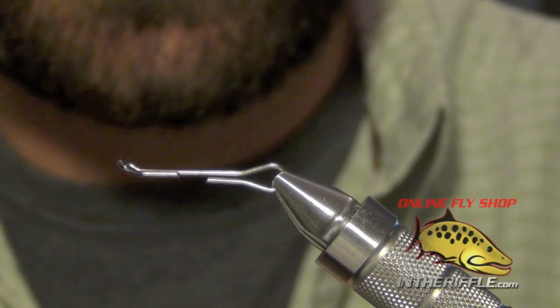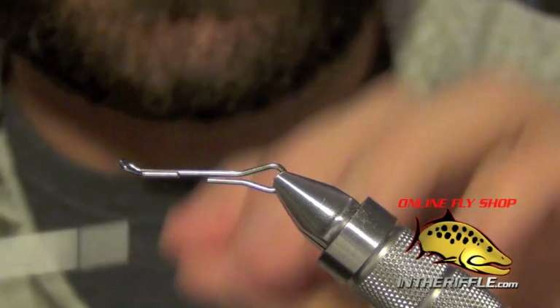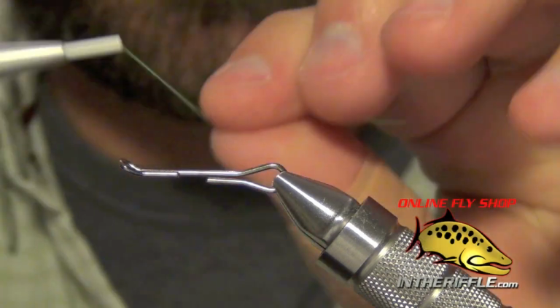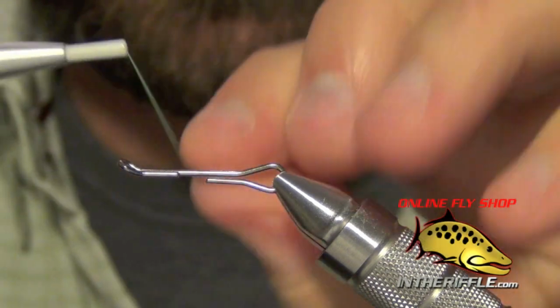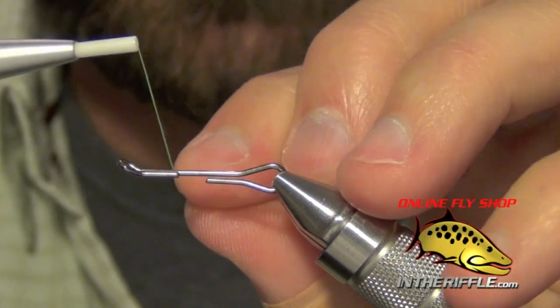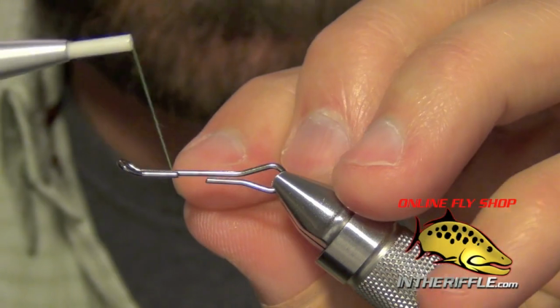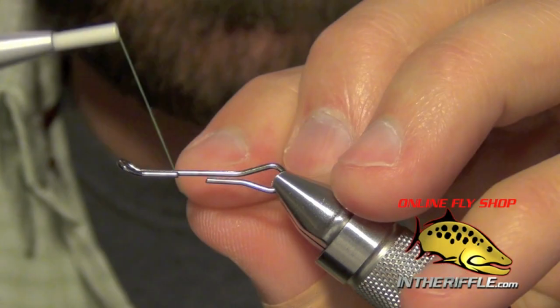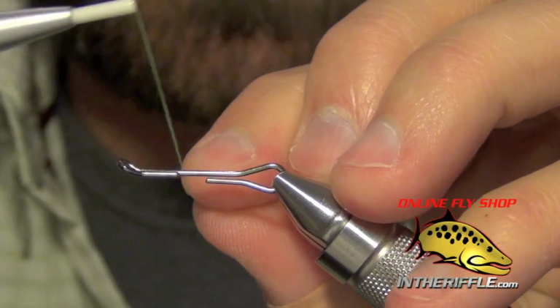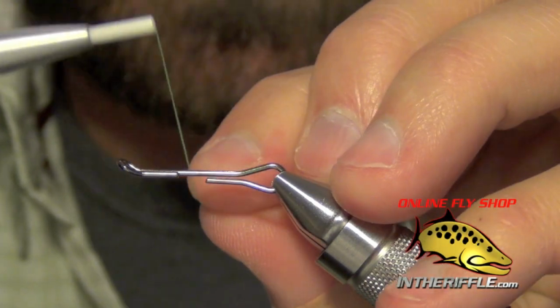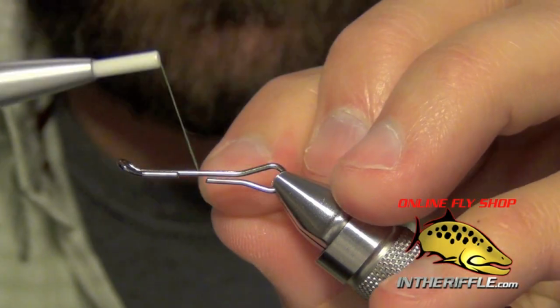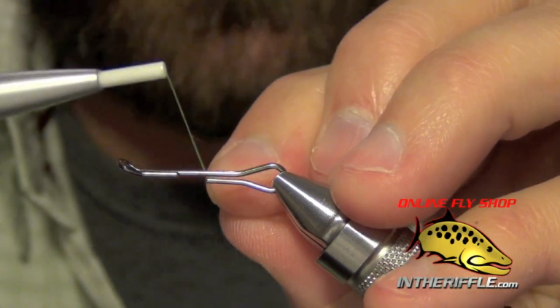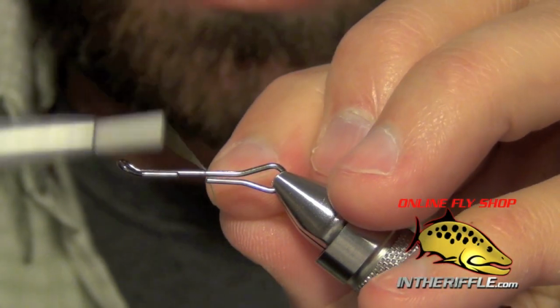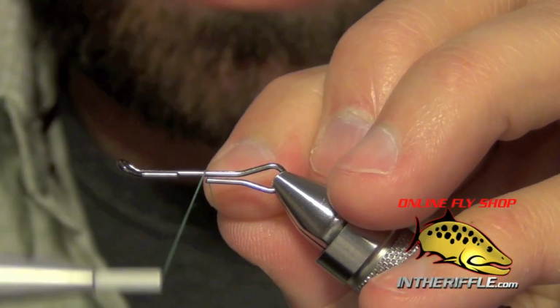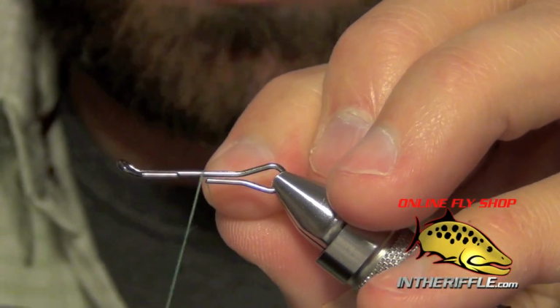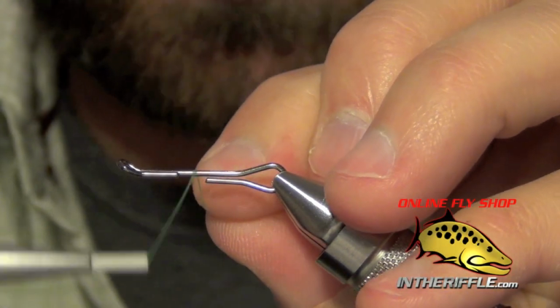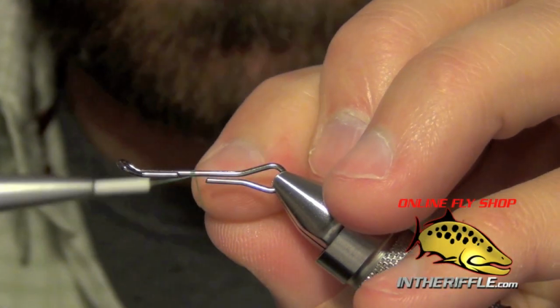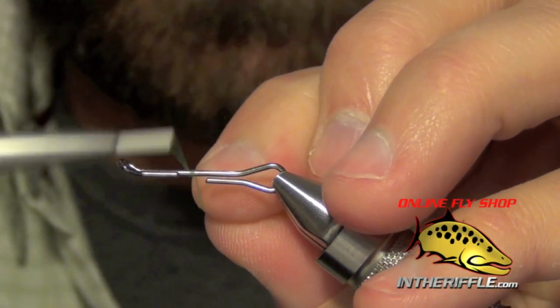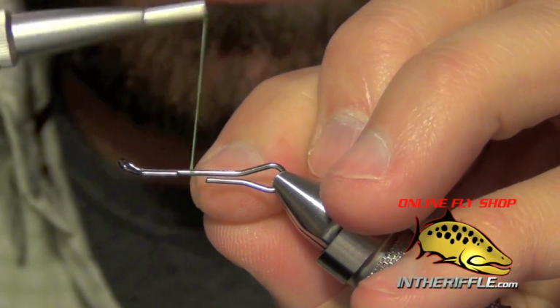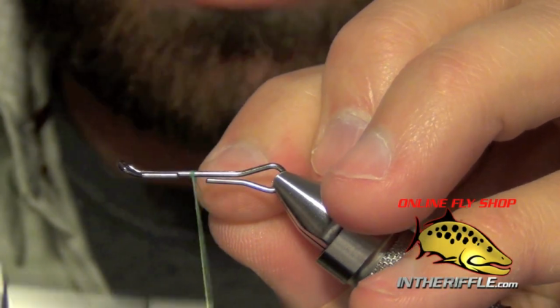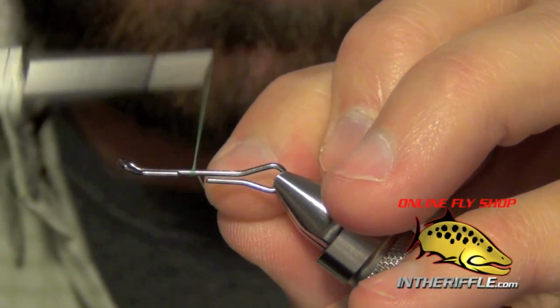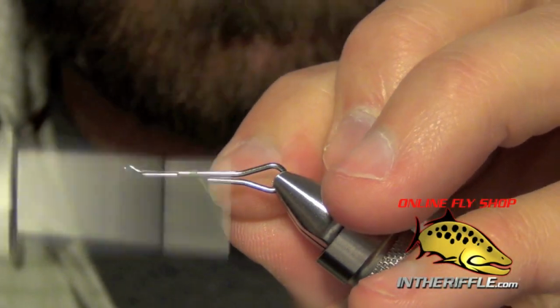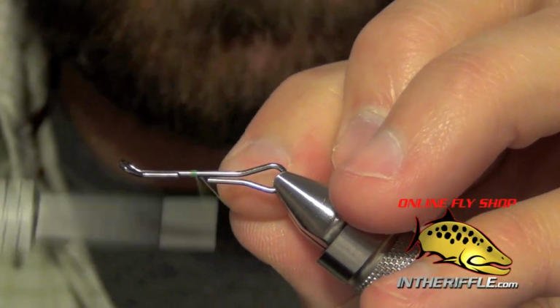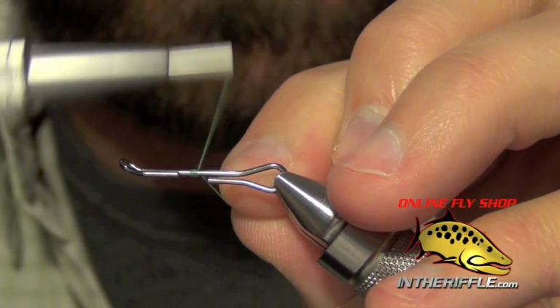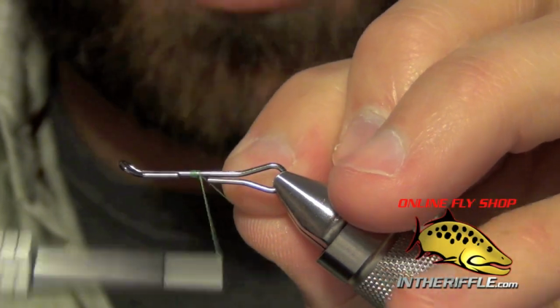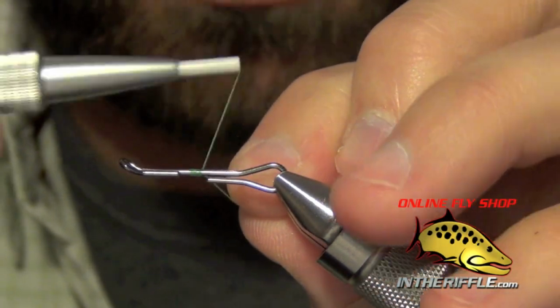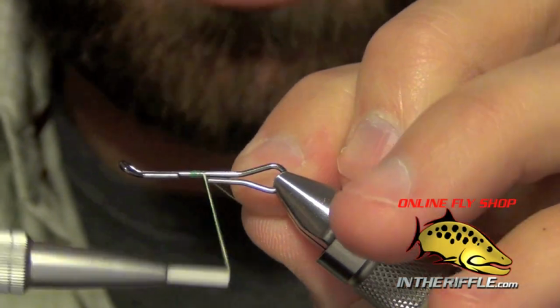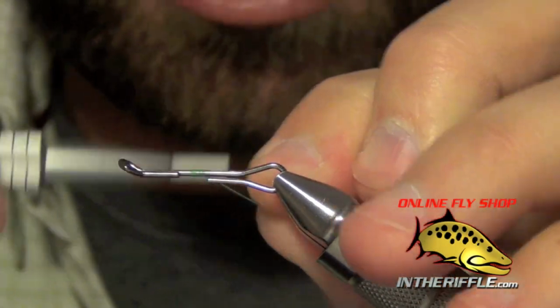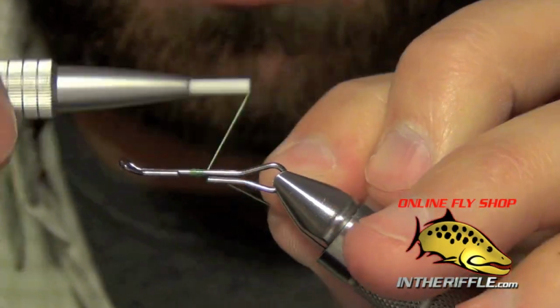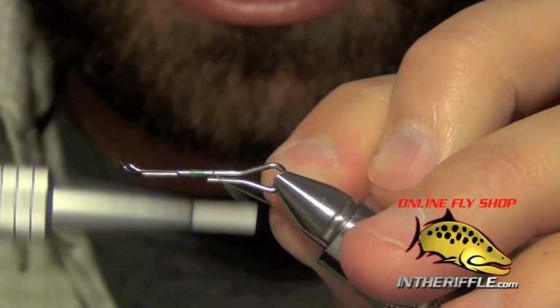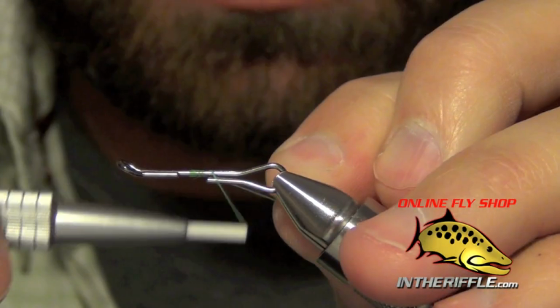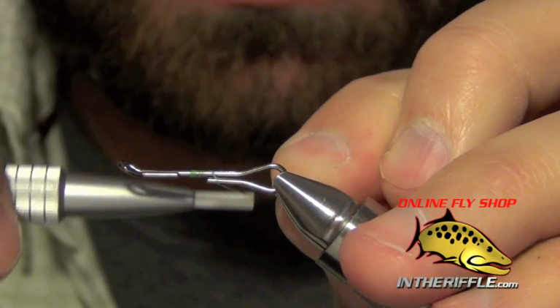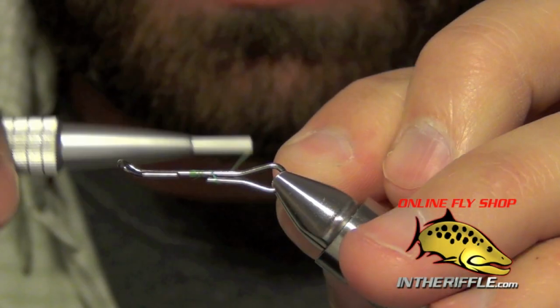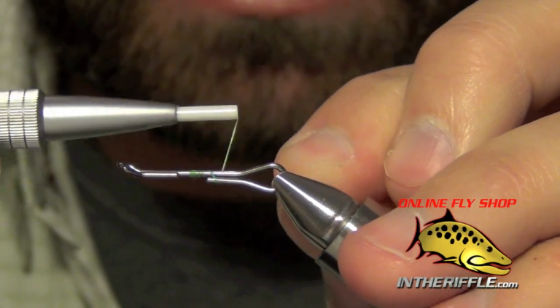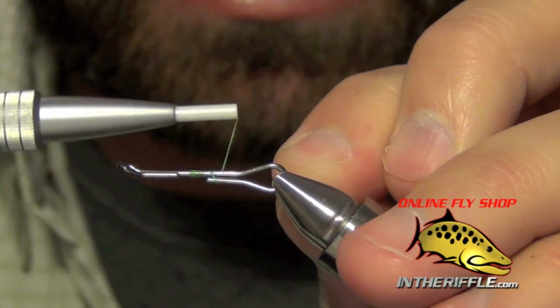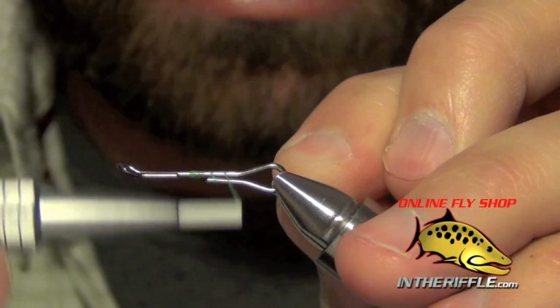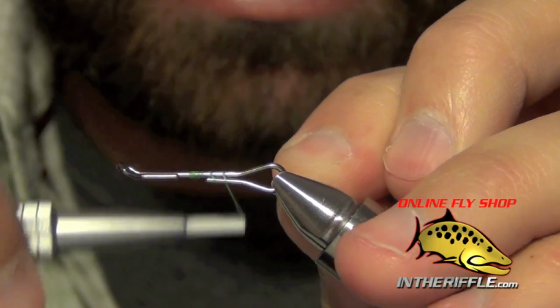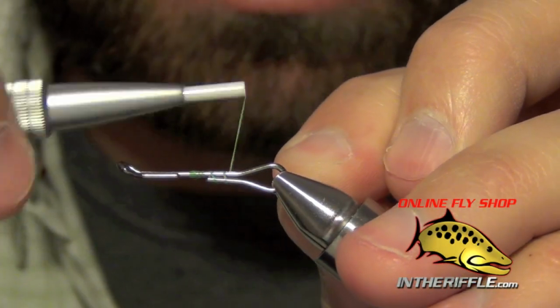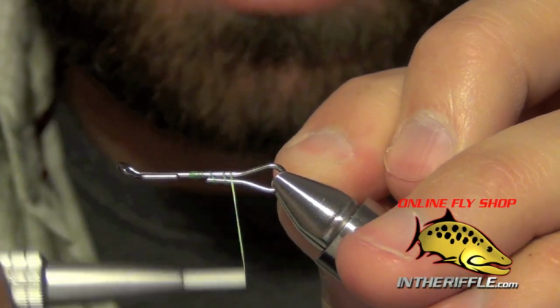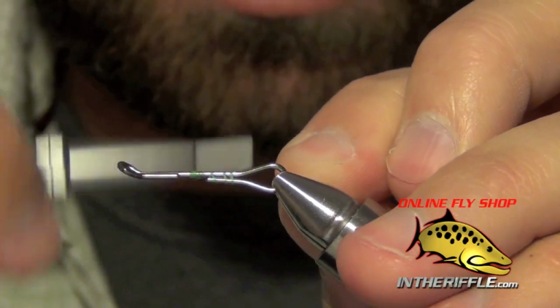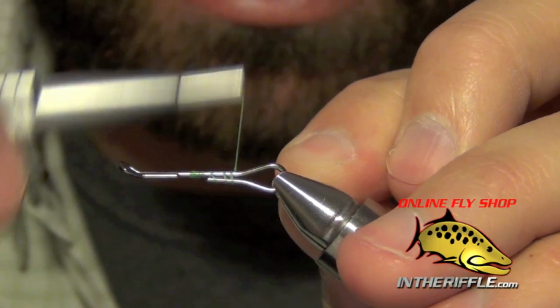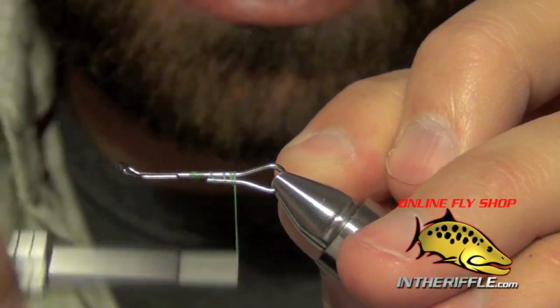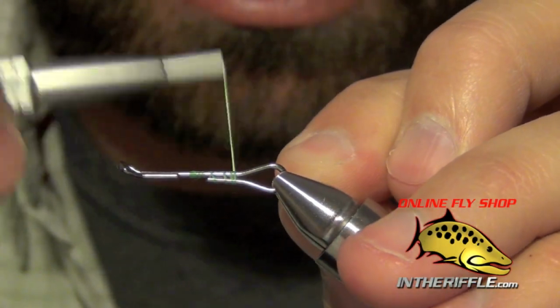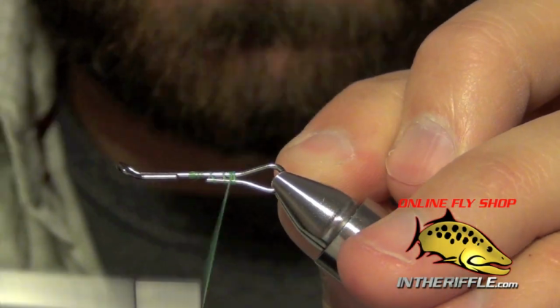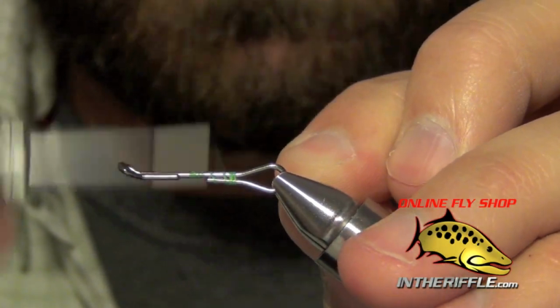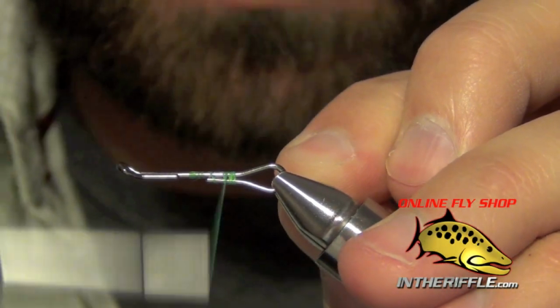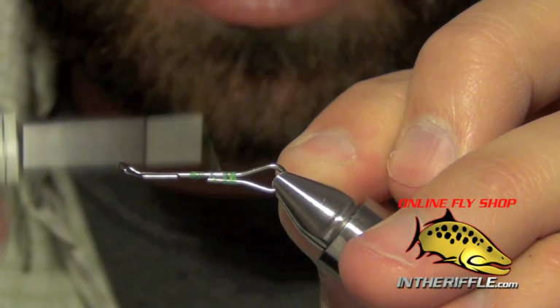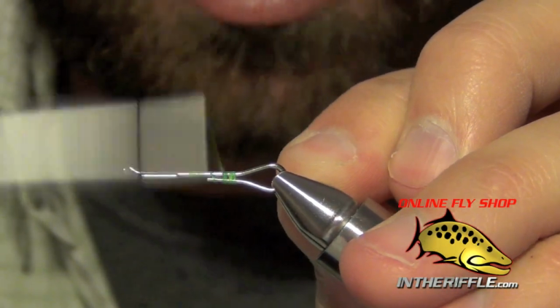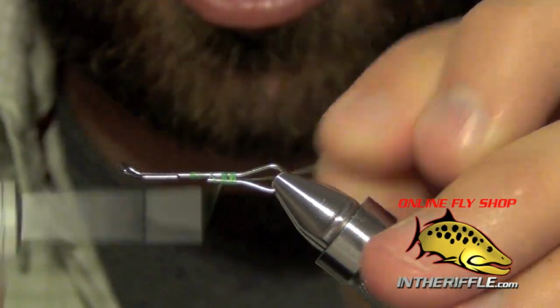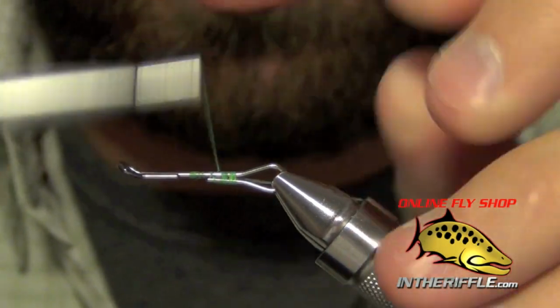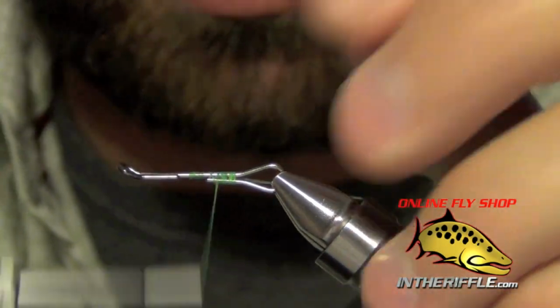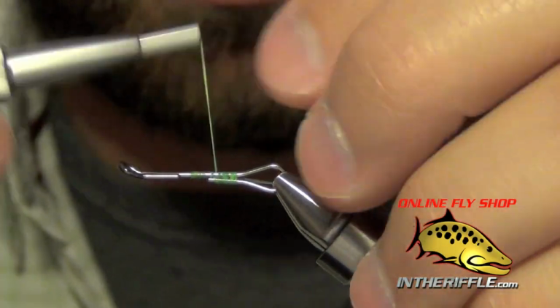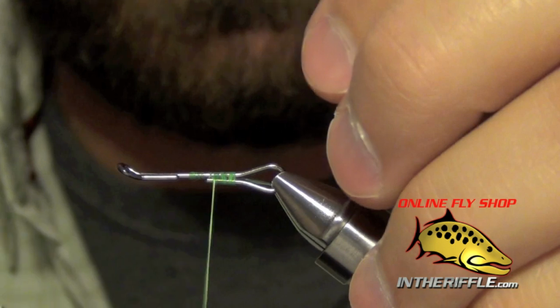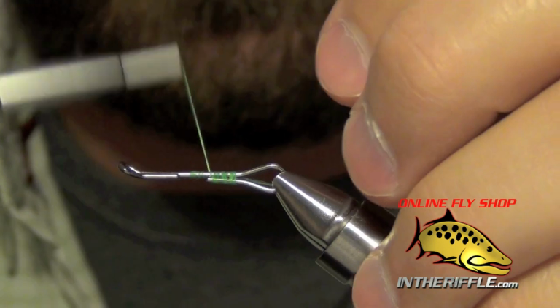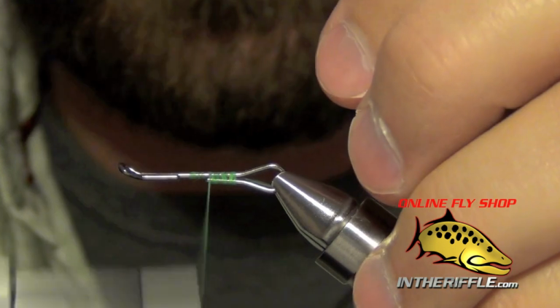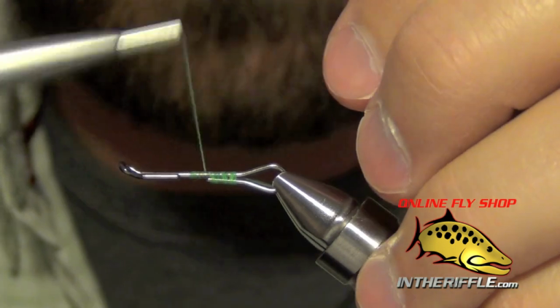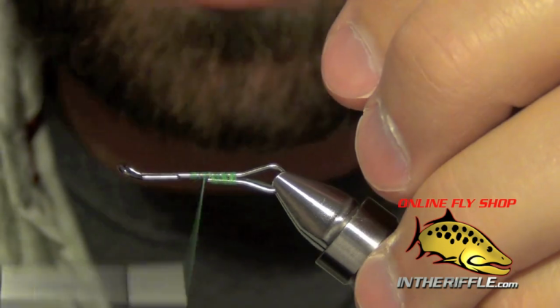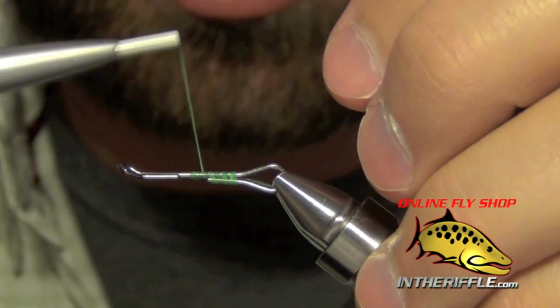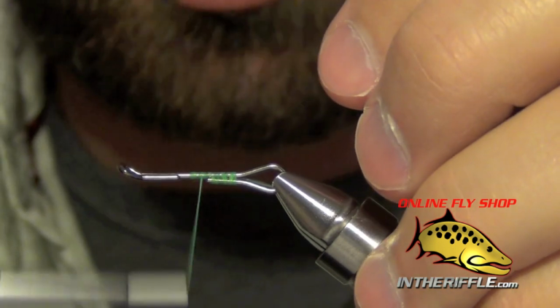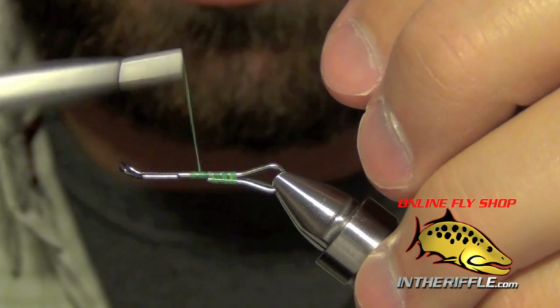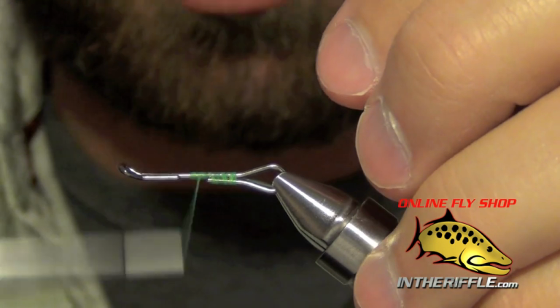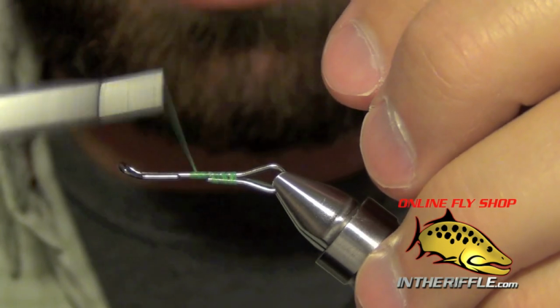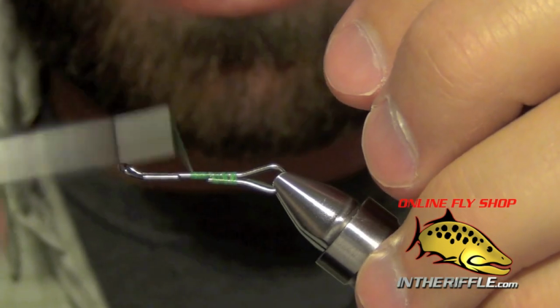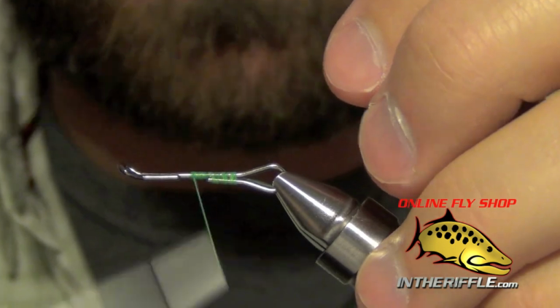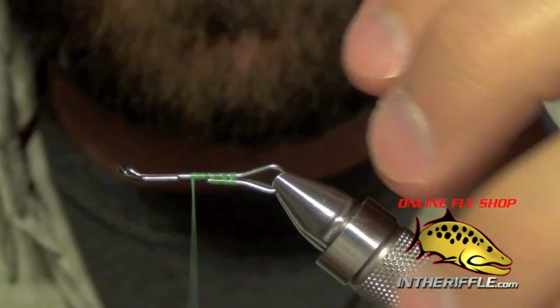Here we're going to tie a fly called the Rho Jimmy. This is a sculpin streamer pattern.